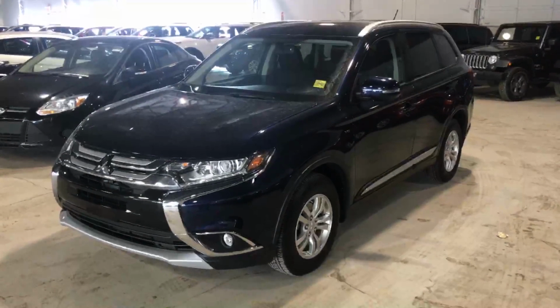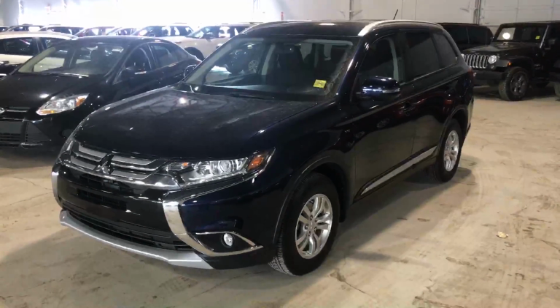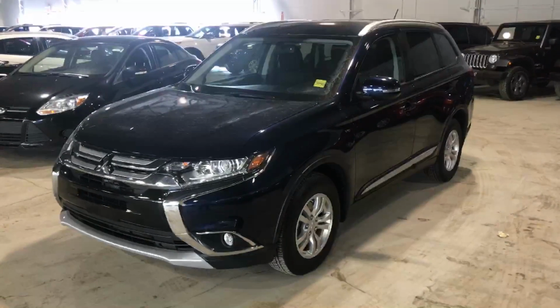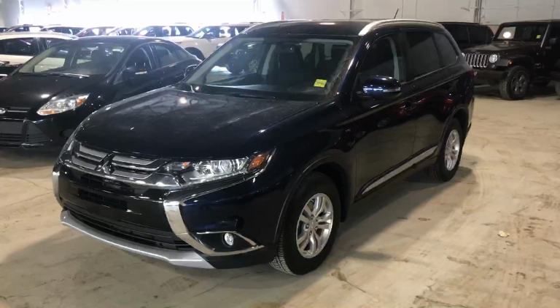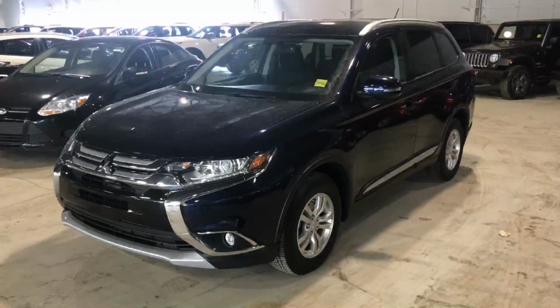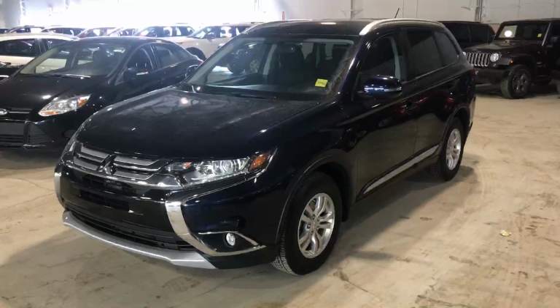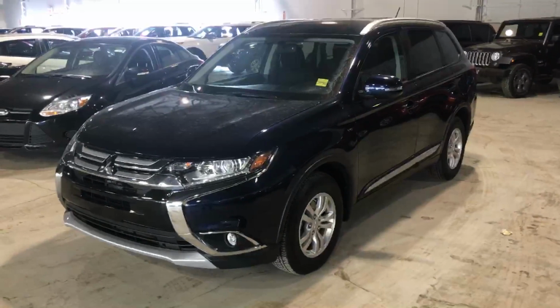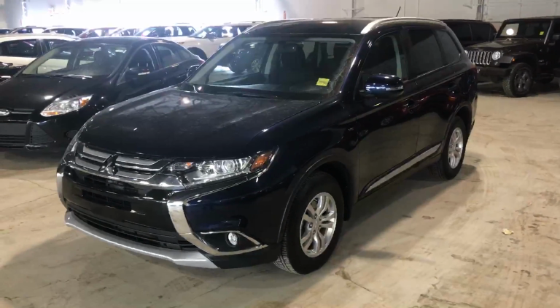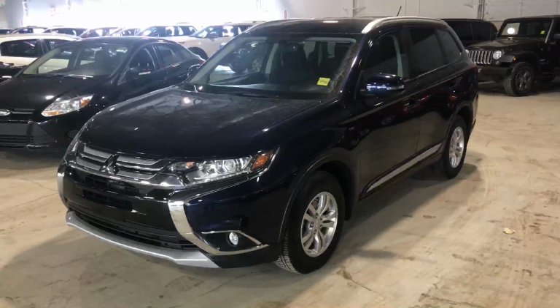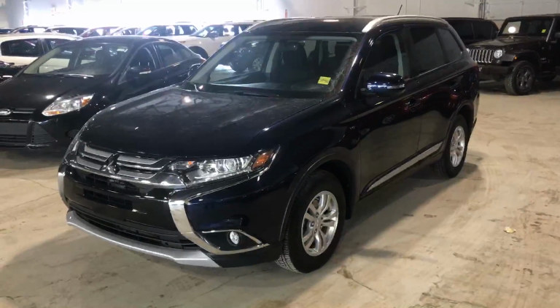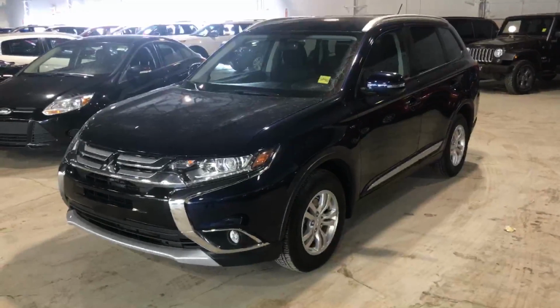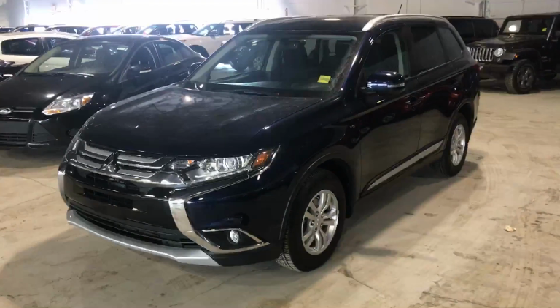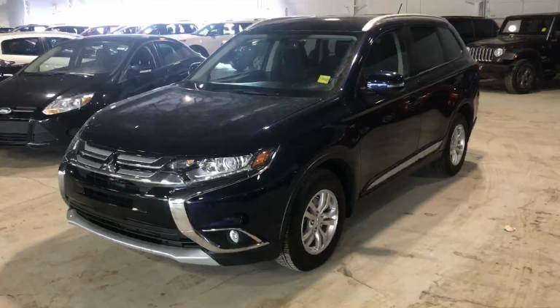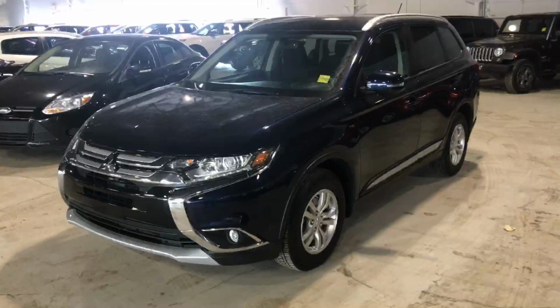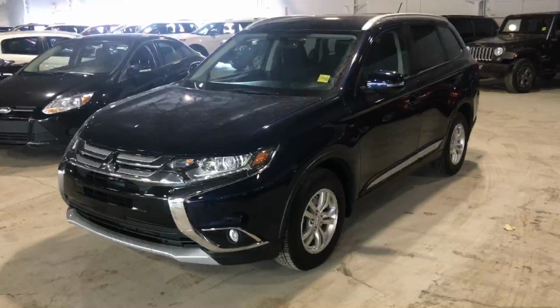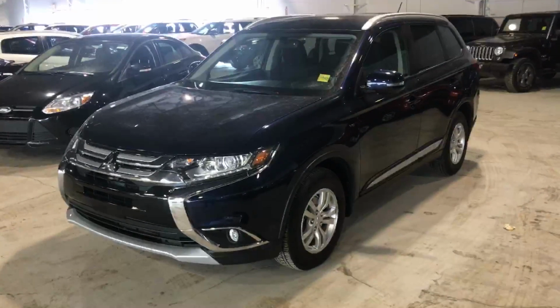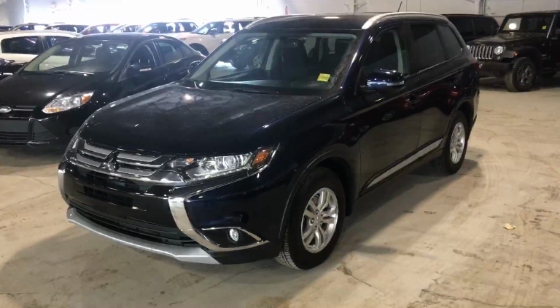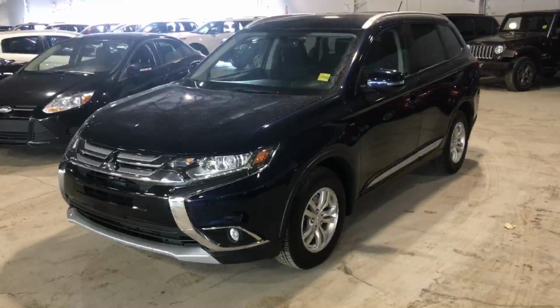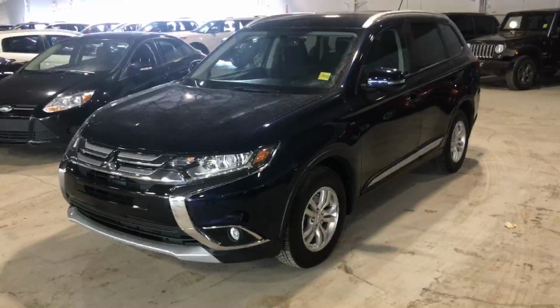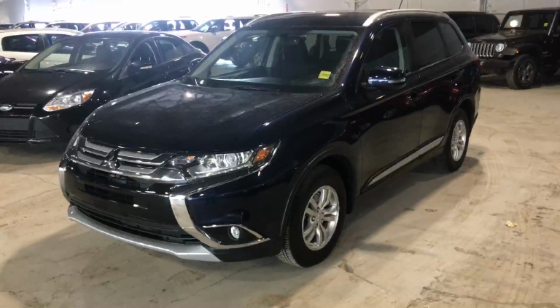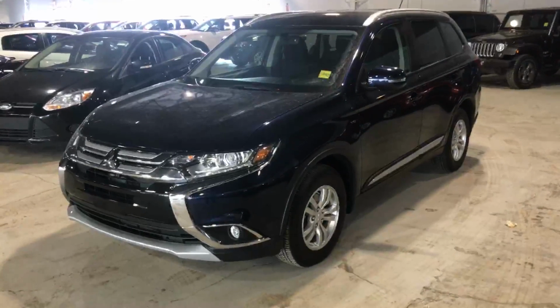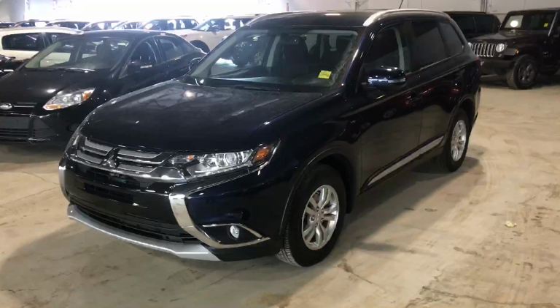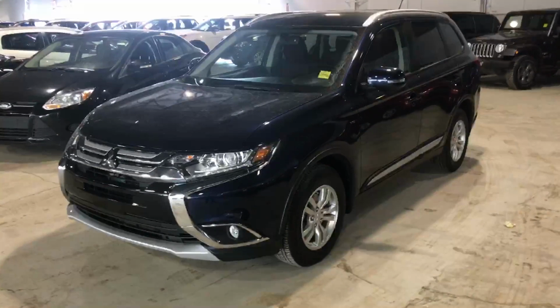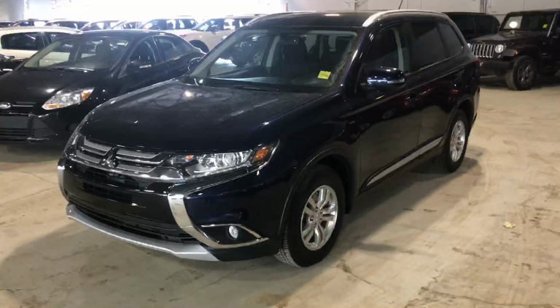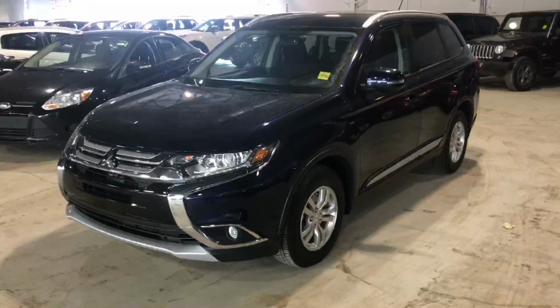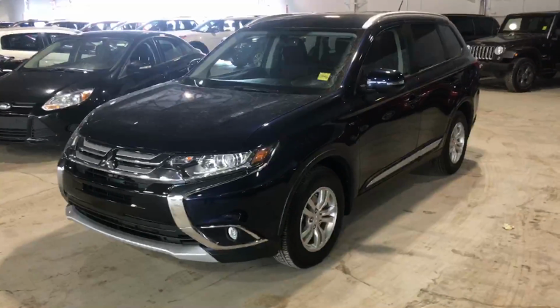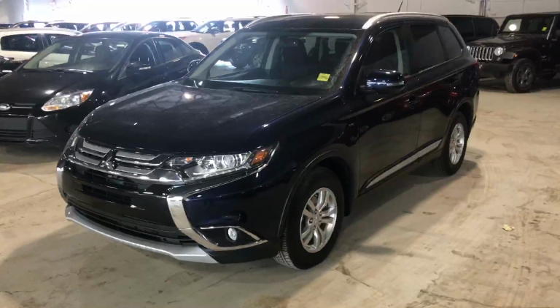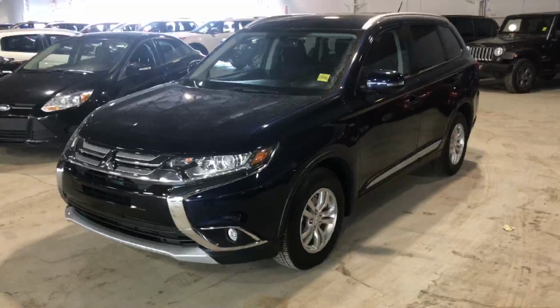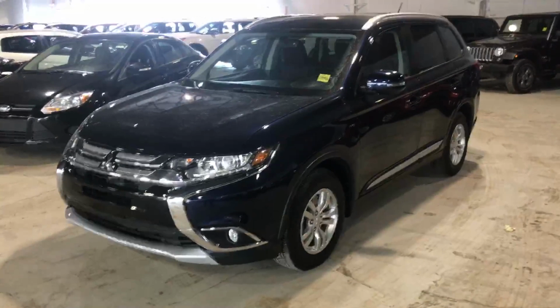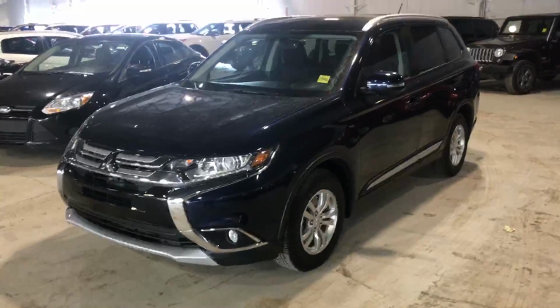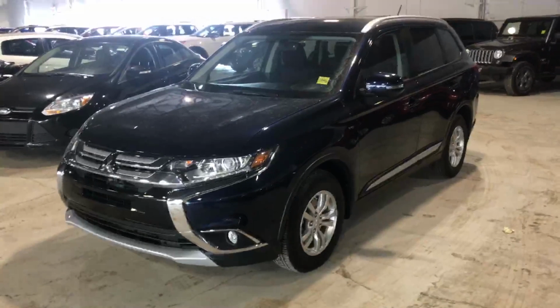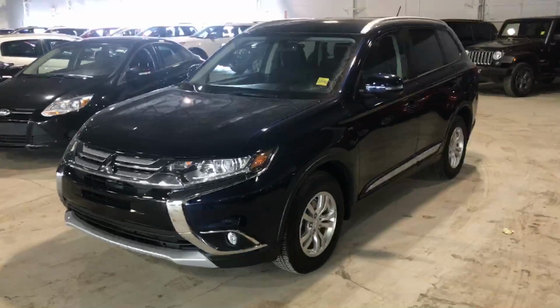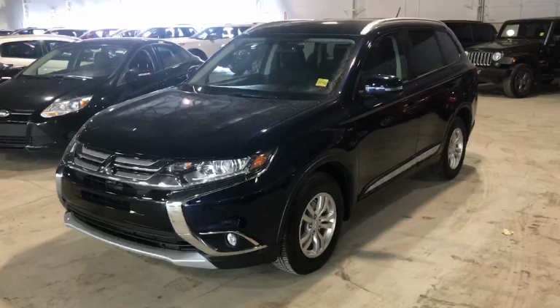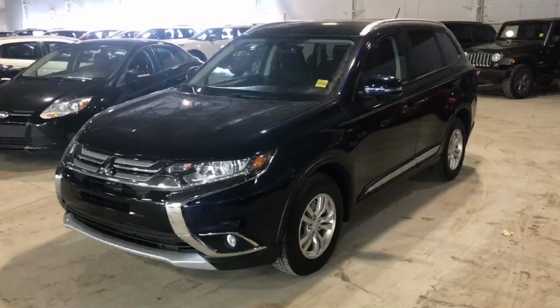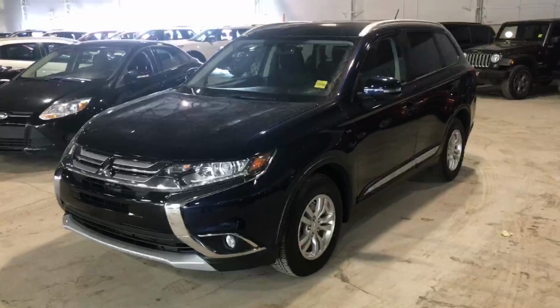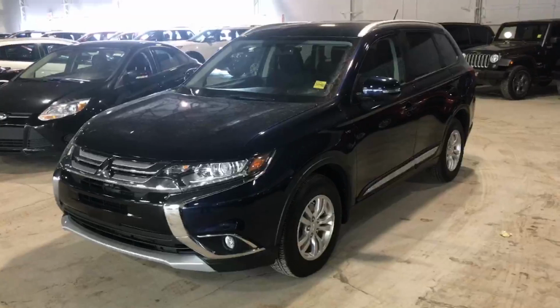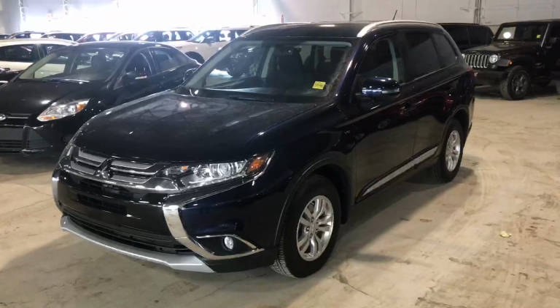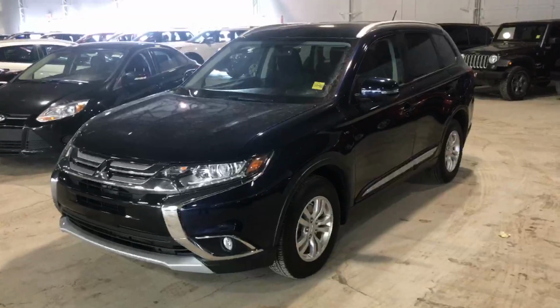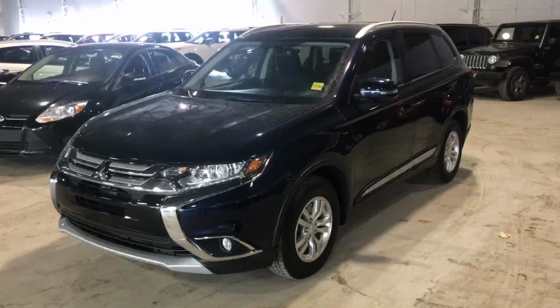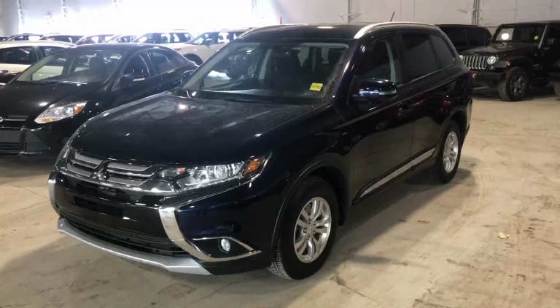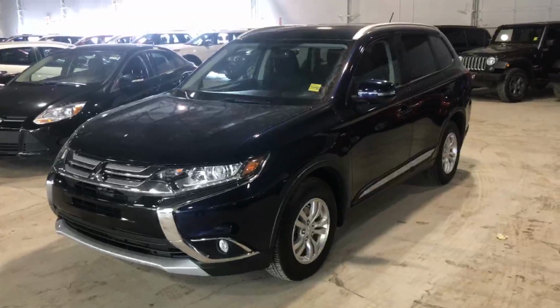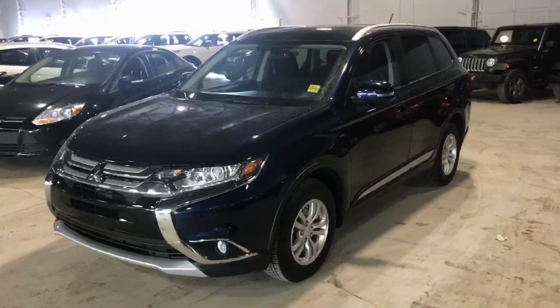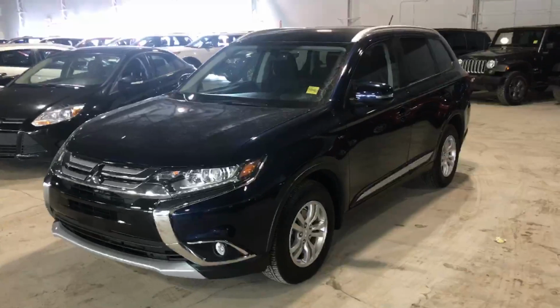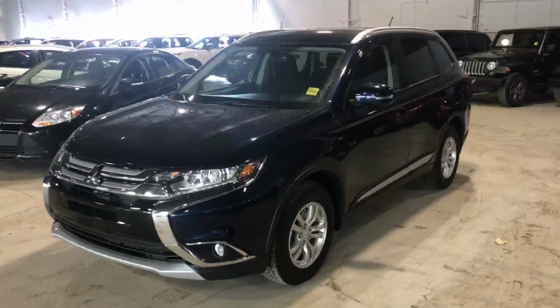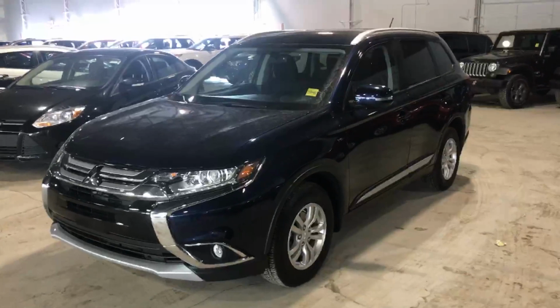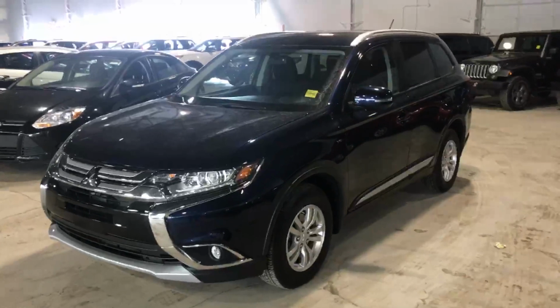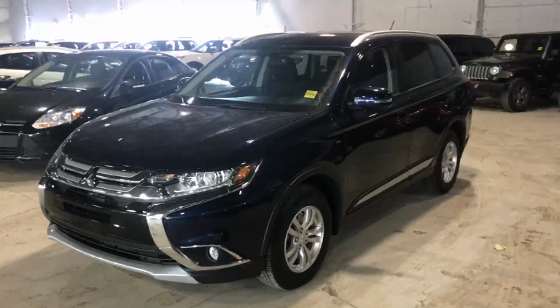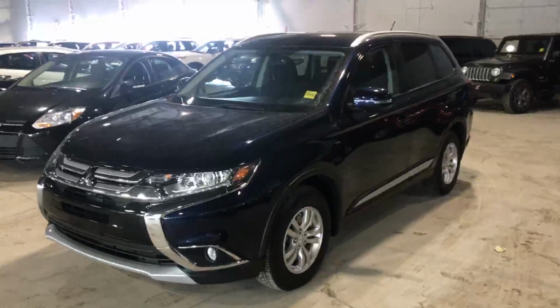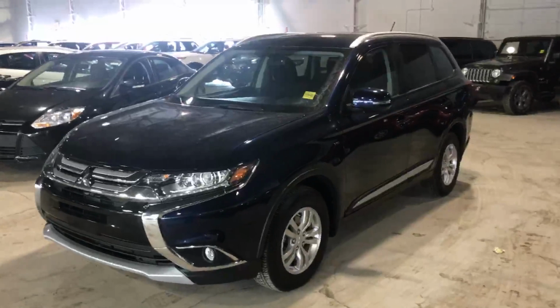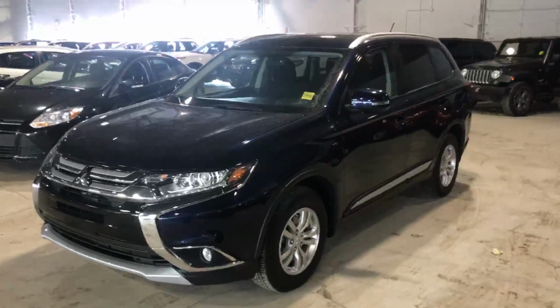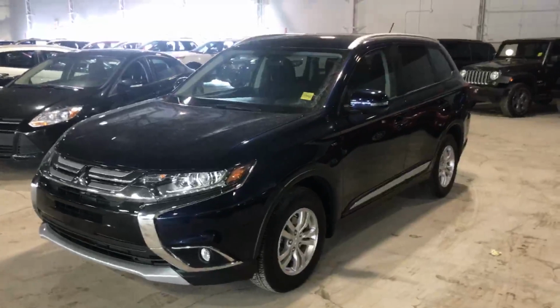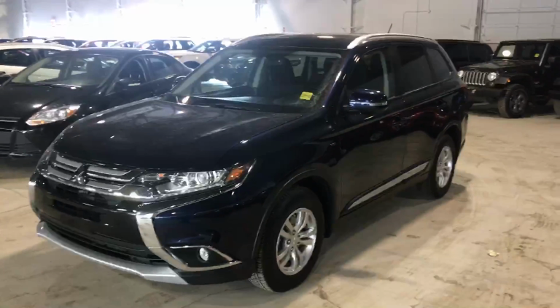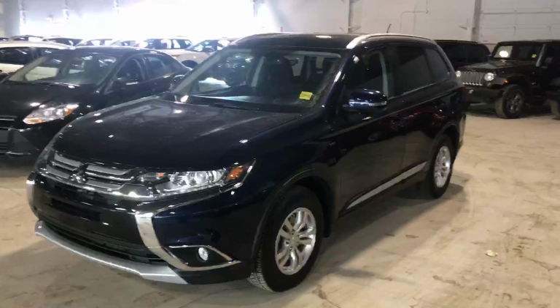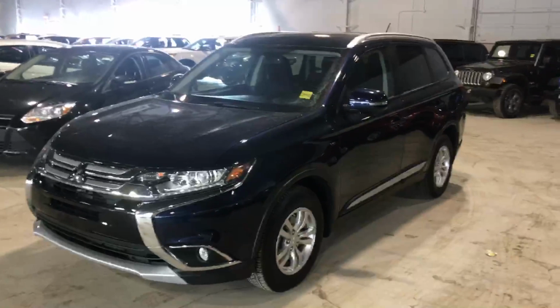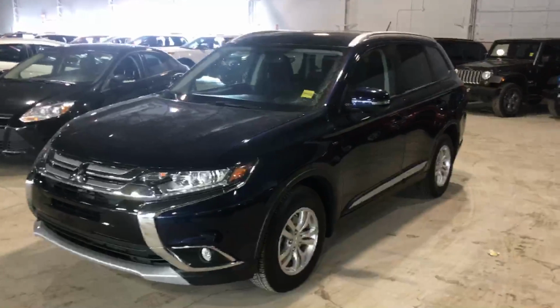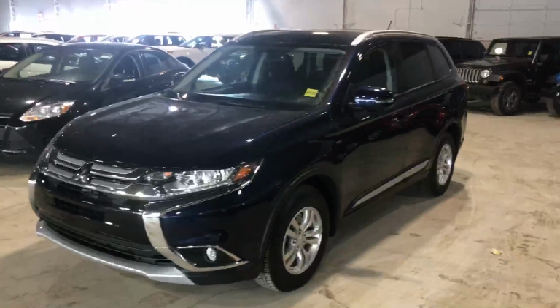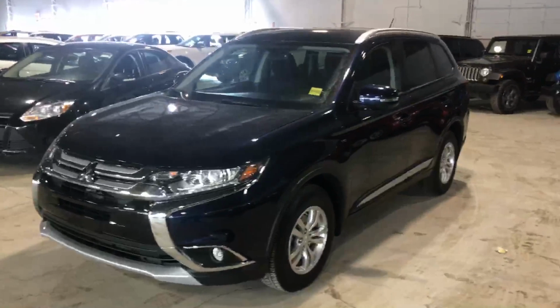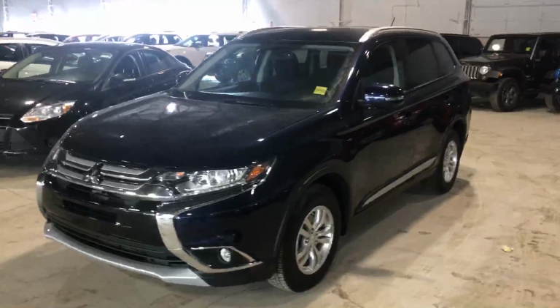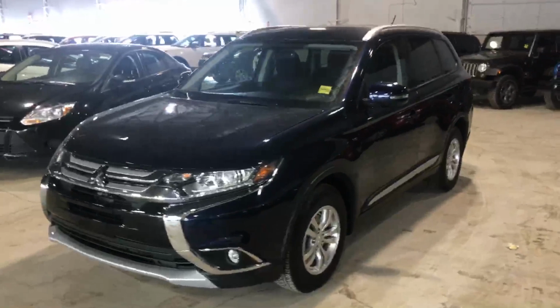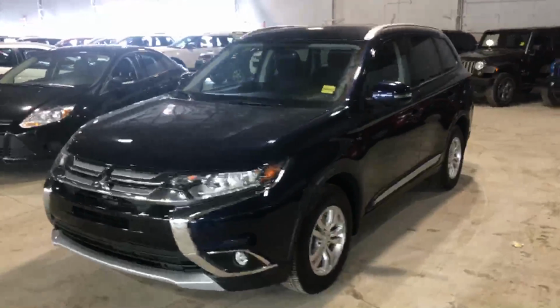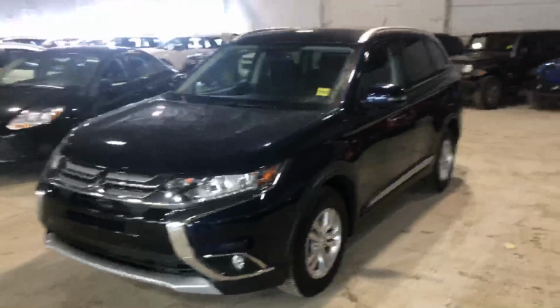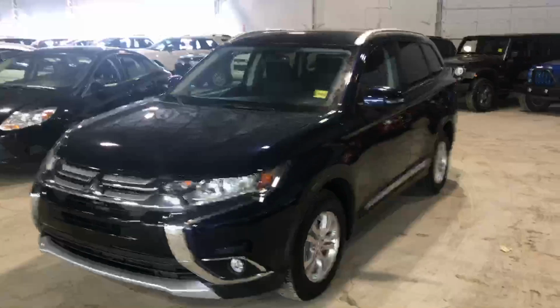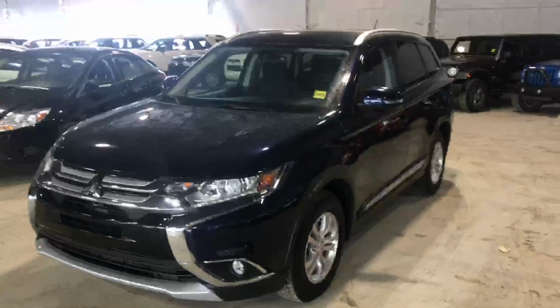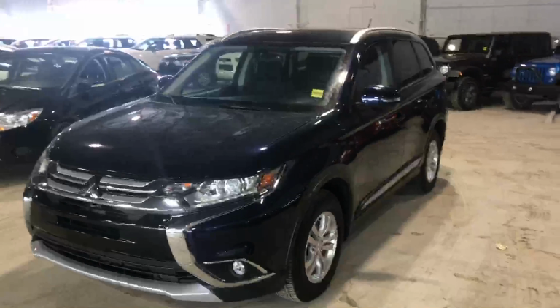Hey Regent, Weston Northside Mitsubishi here. I just want to shoot you a quick video of one of our Outlanders here so you can get a good look at it.